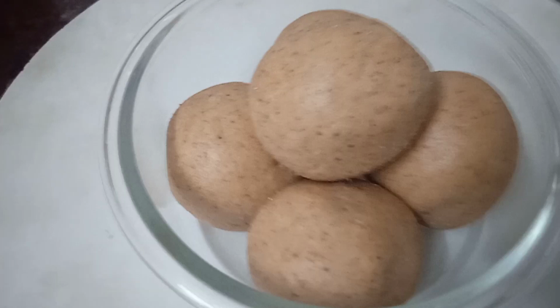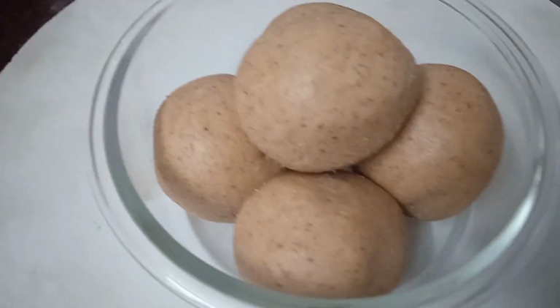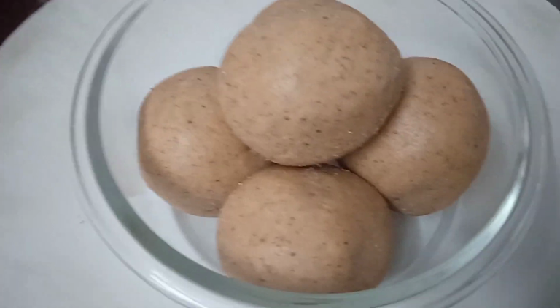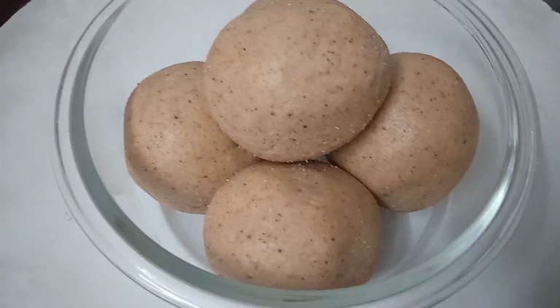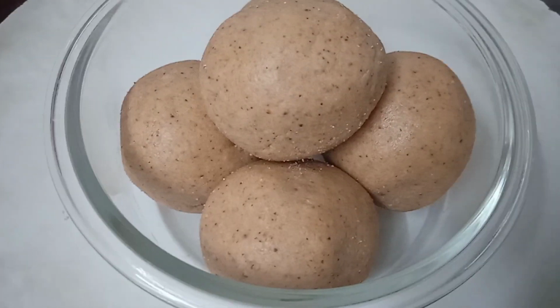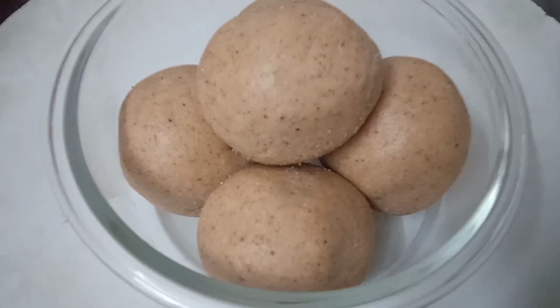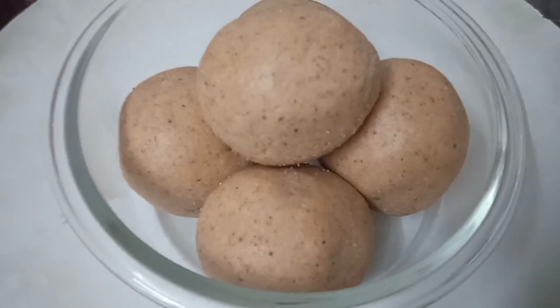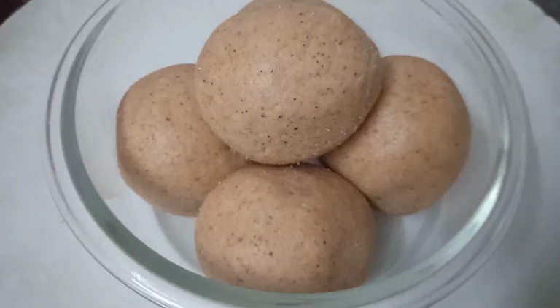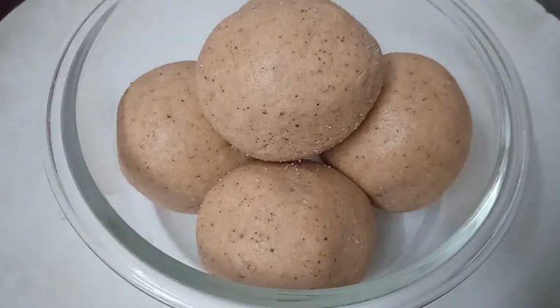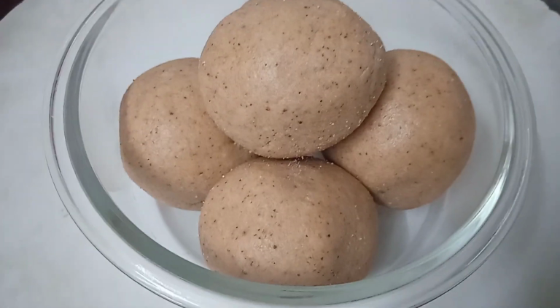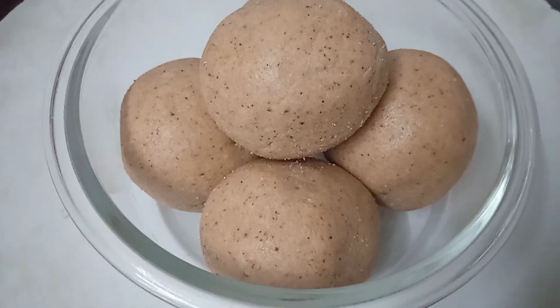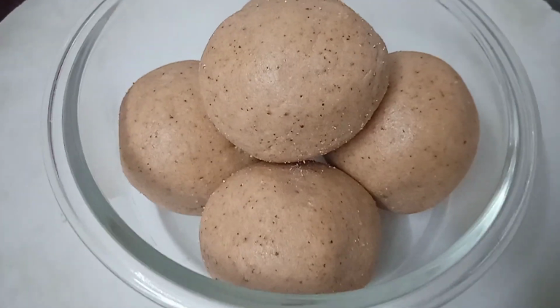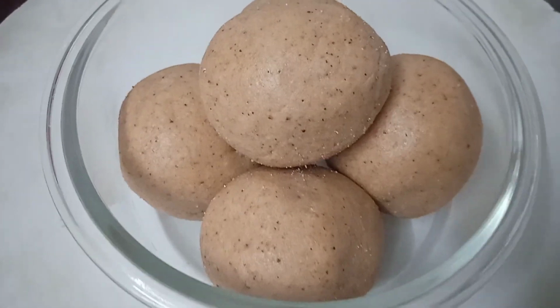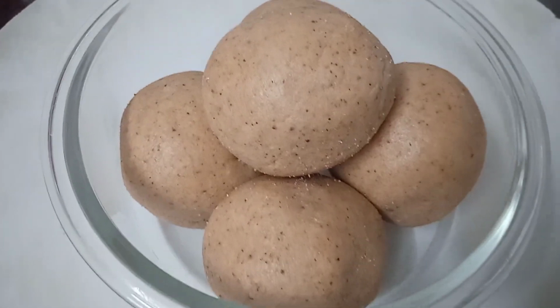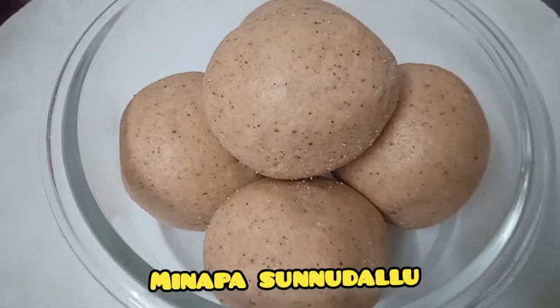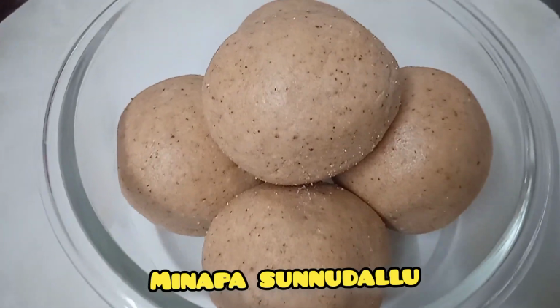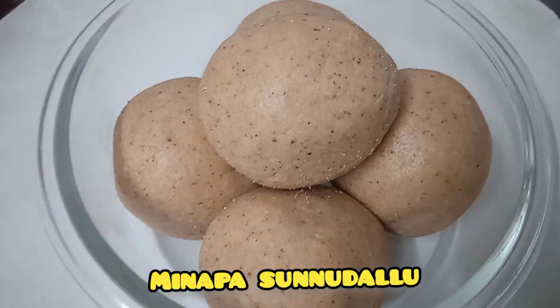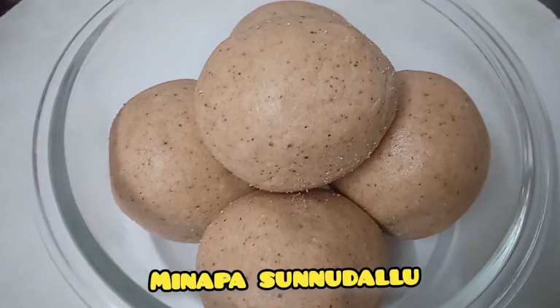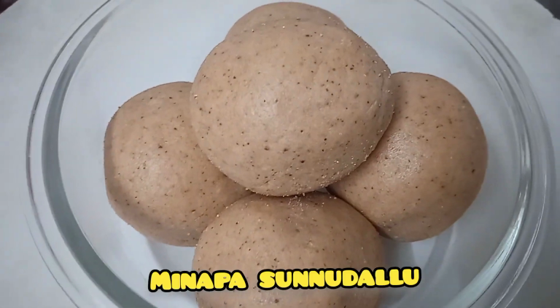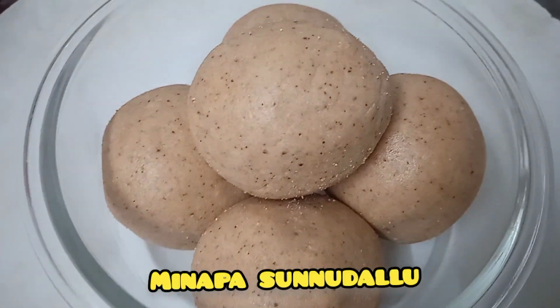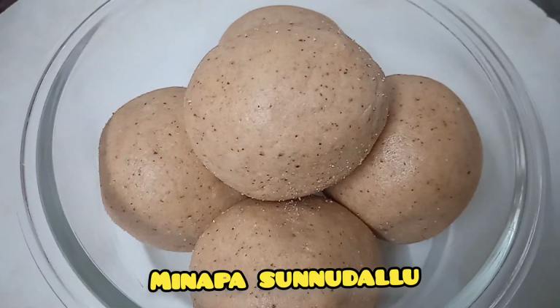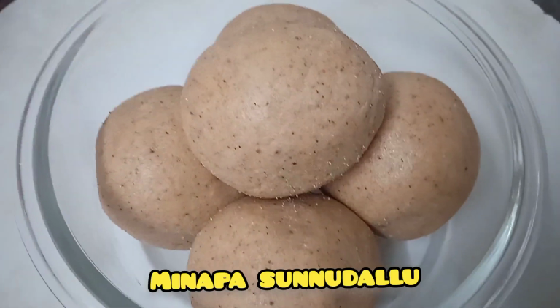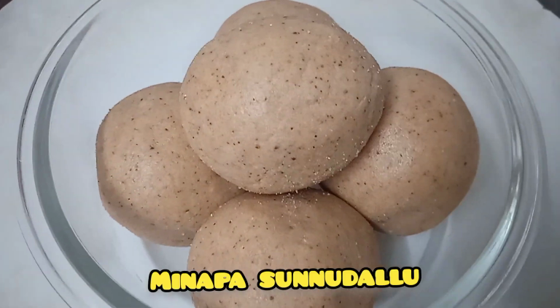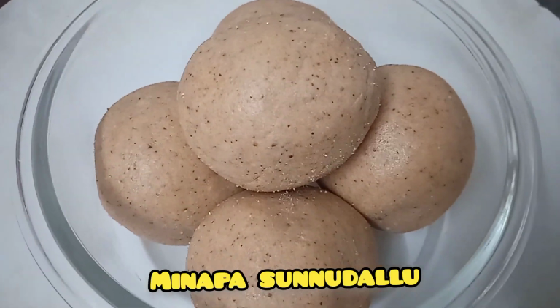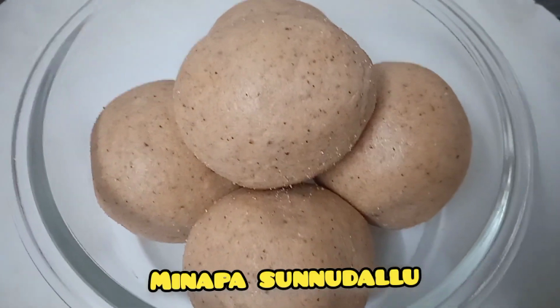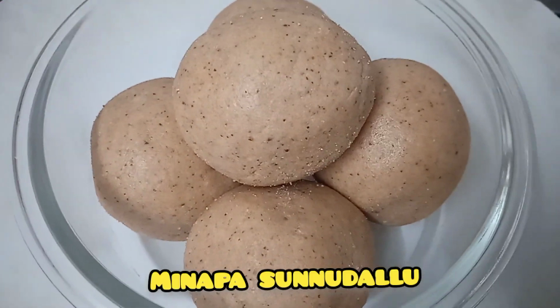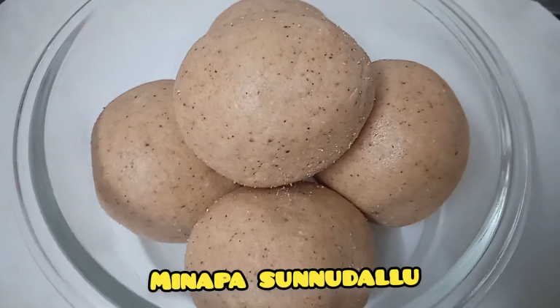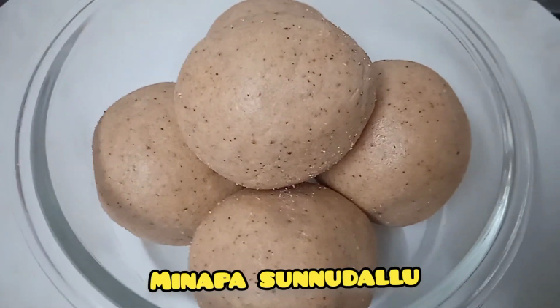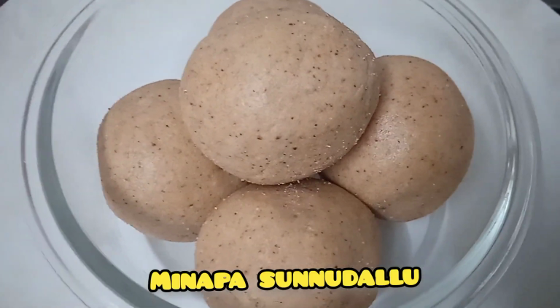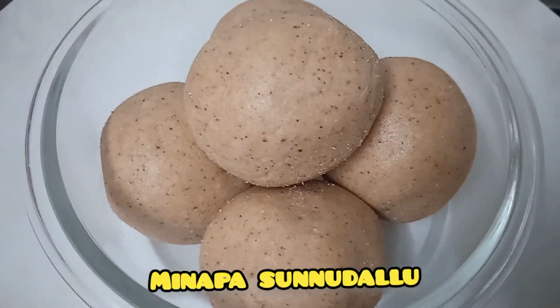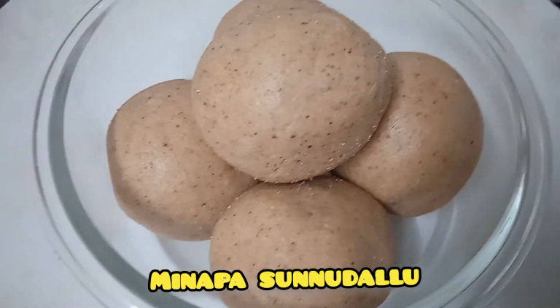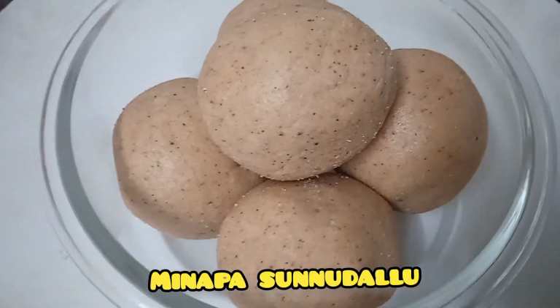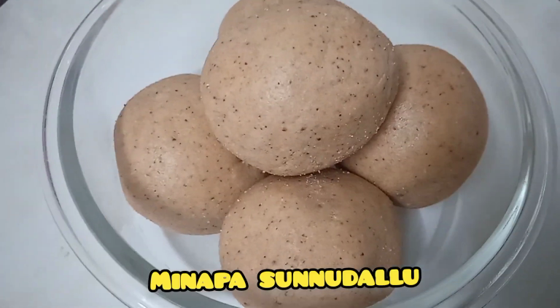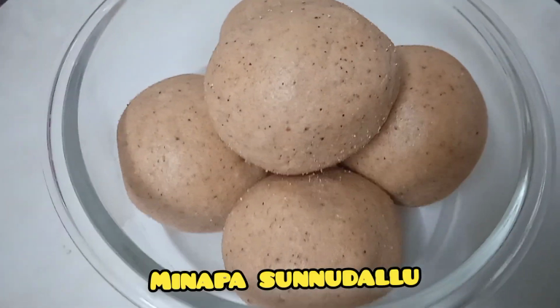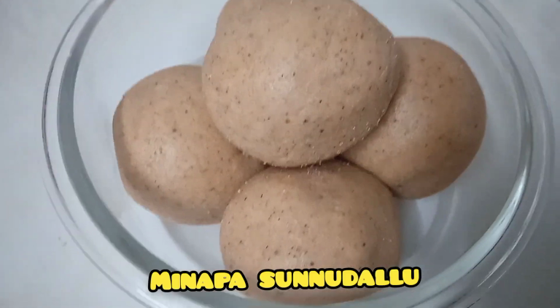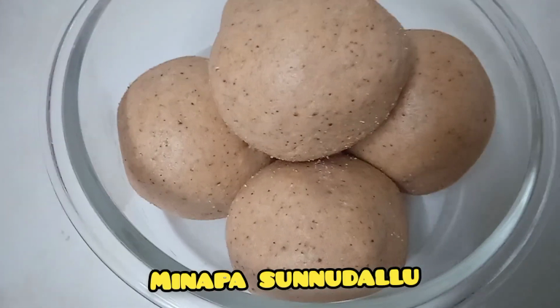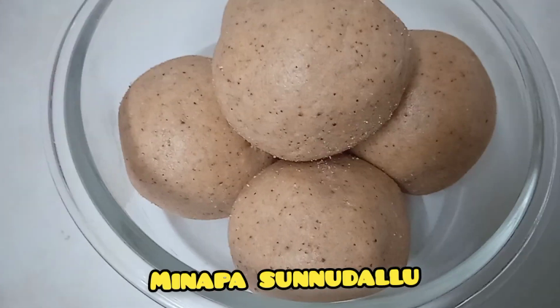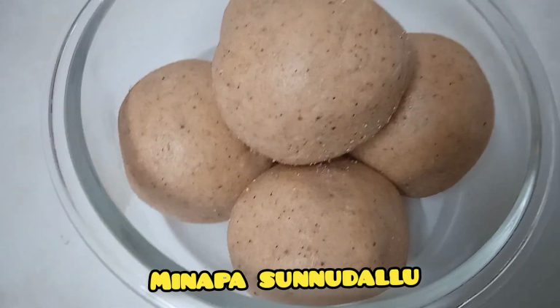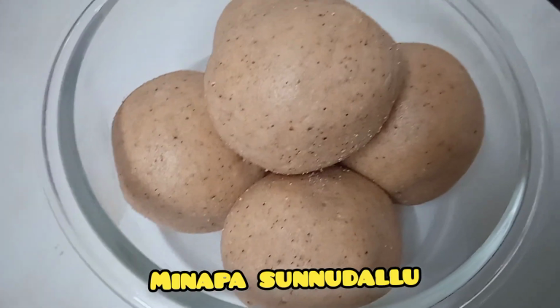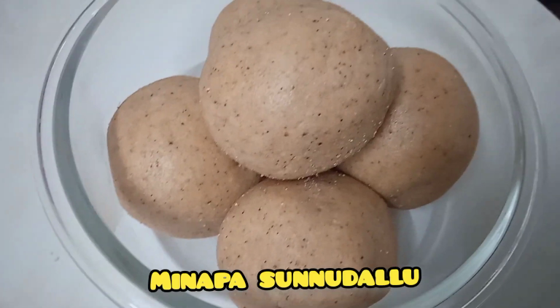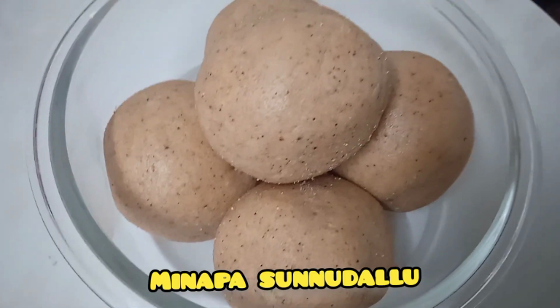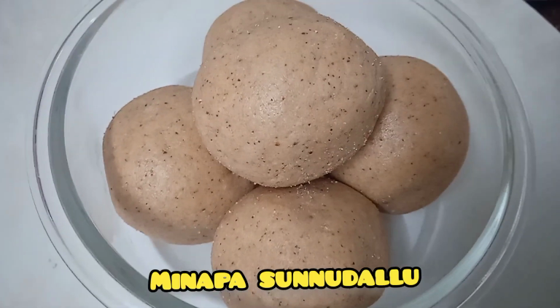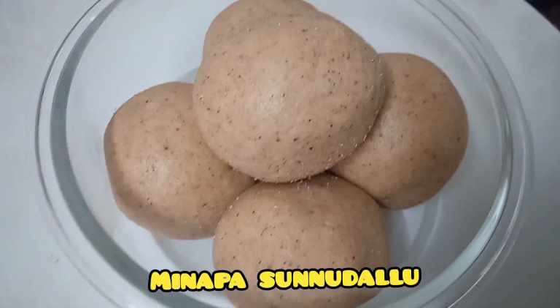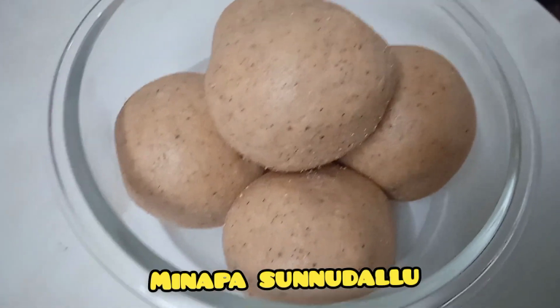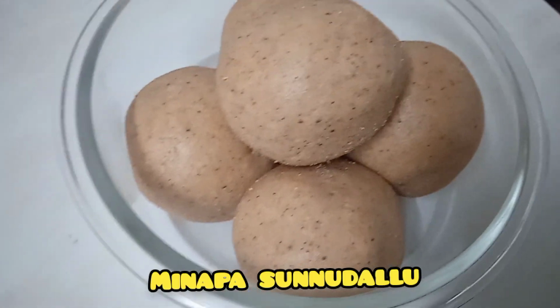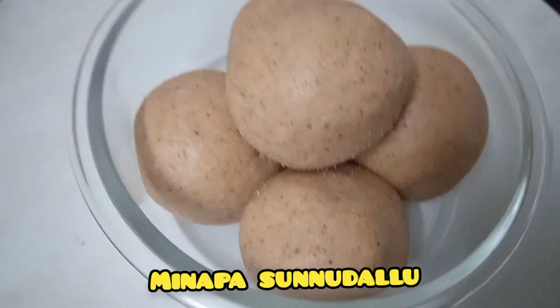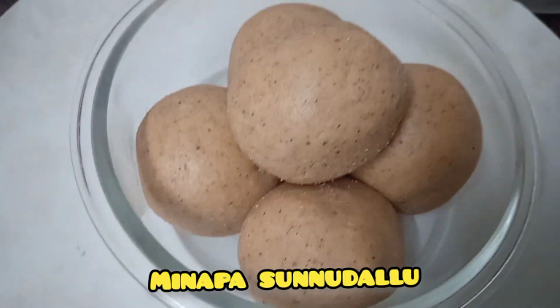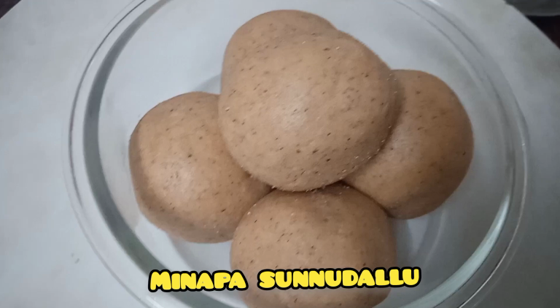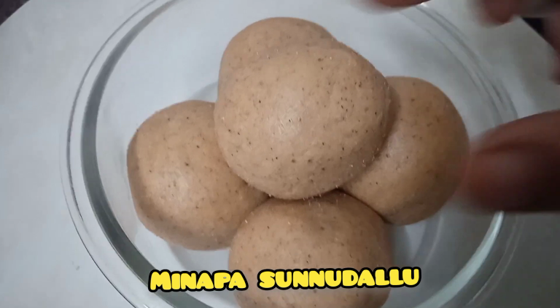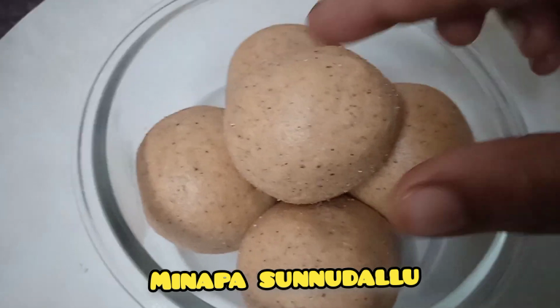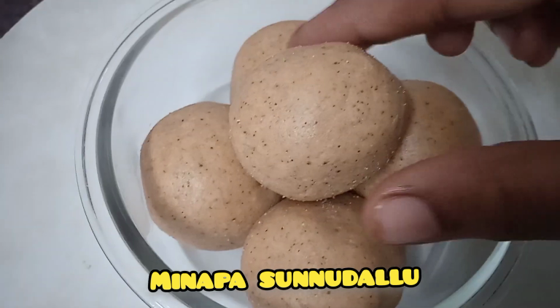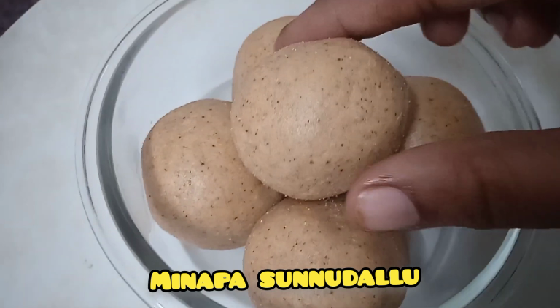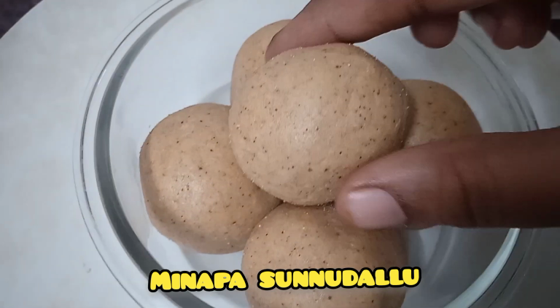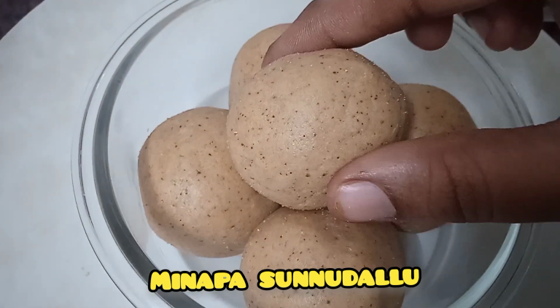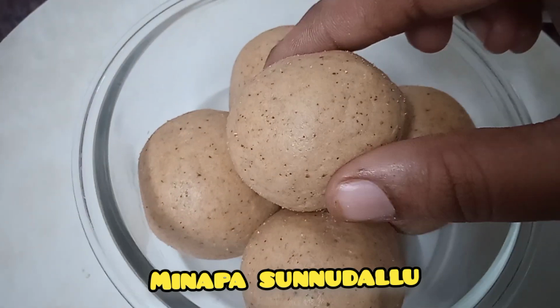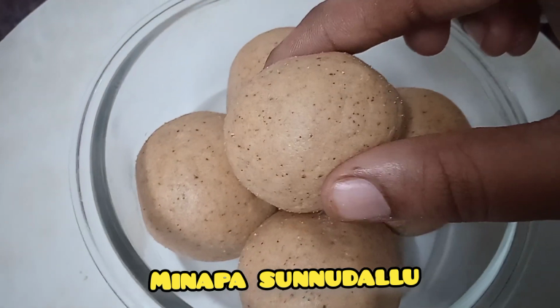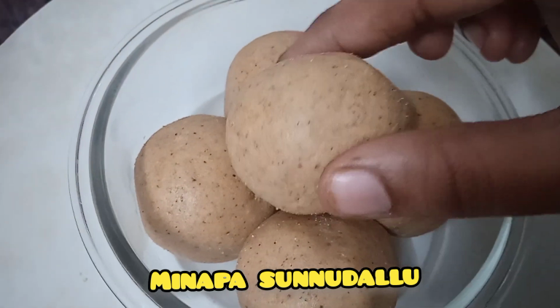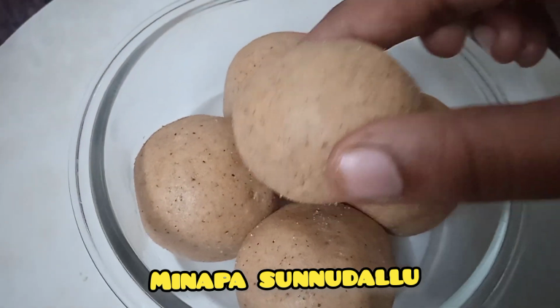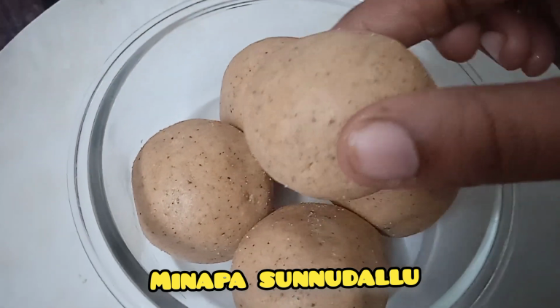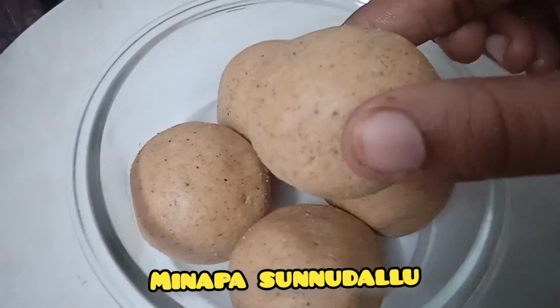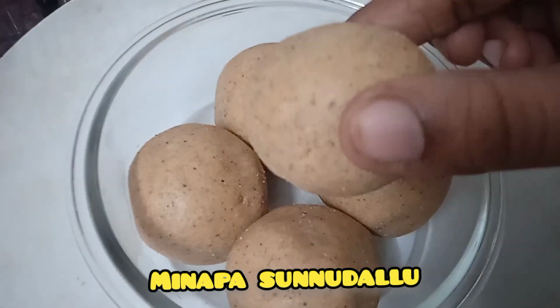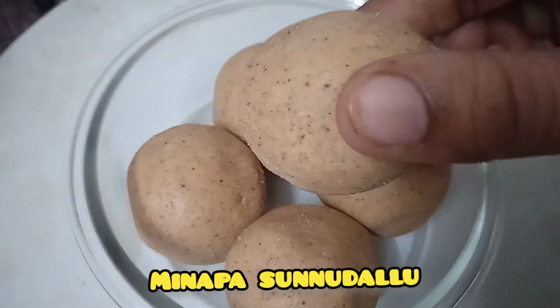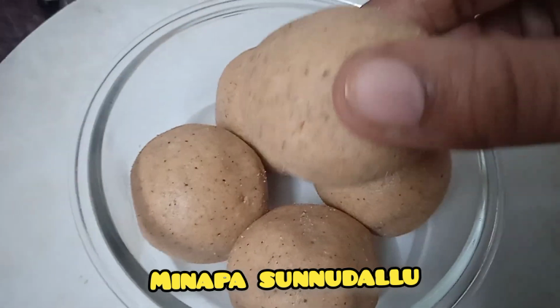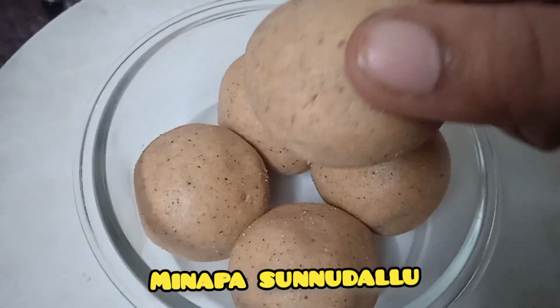Hi and welcome back to Manayanti Sampradayam. This recipe is made for a minute.